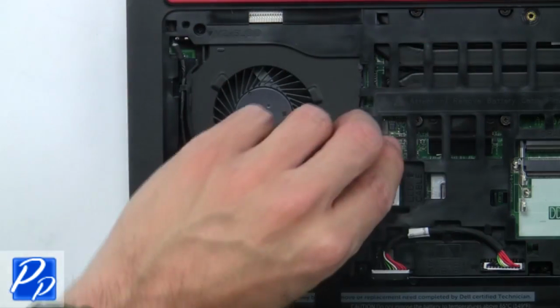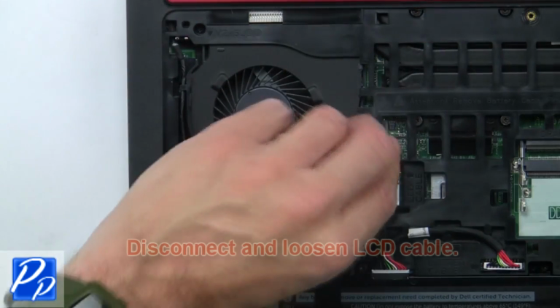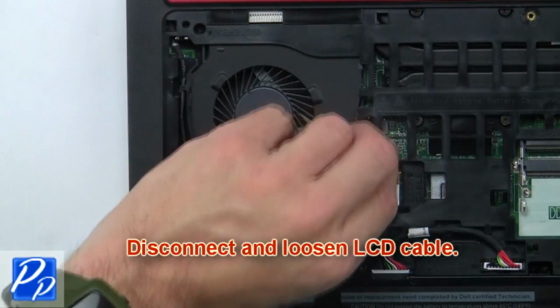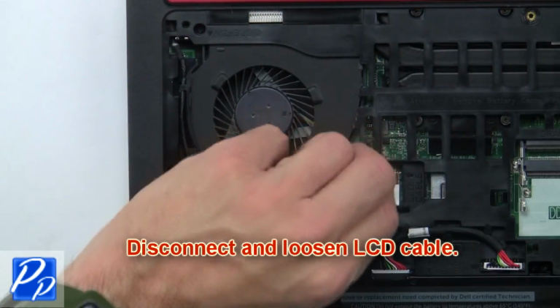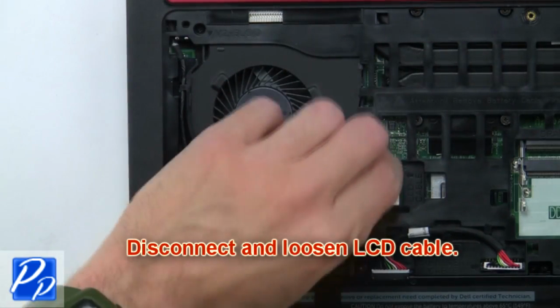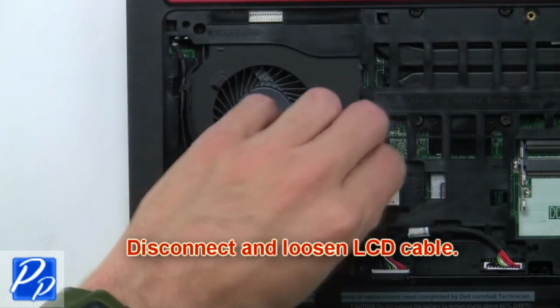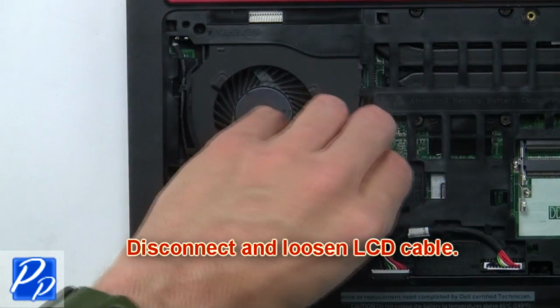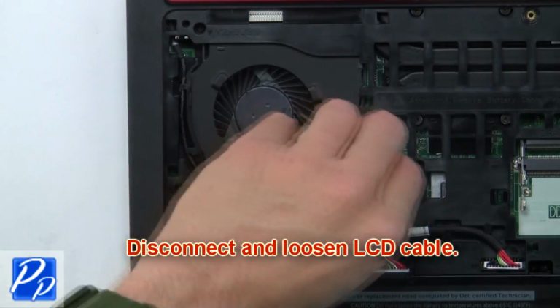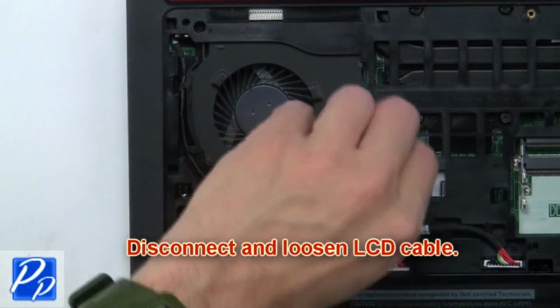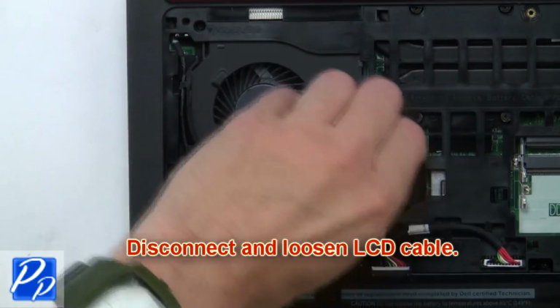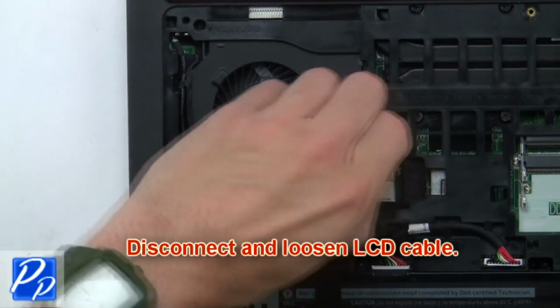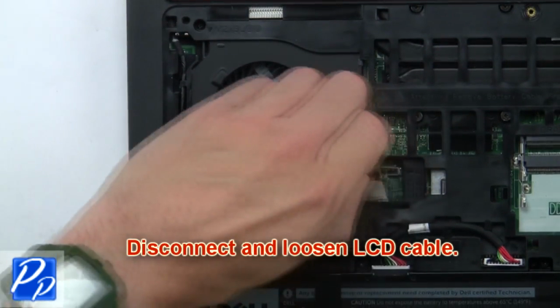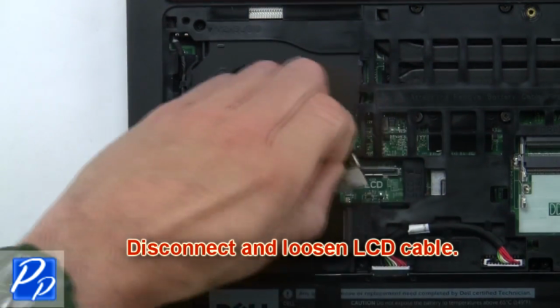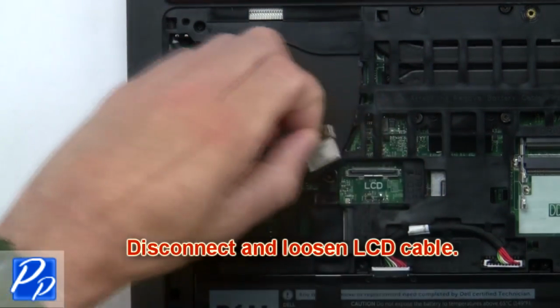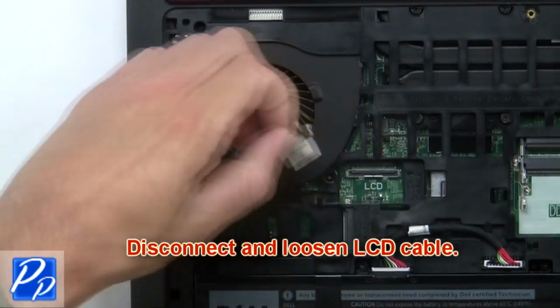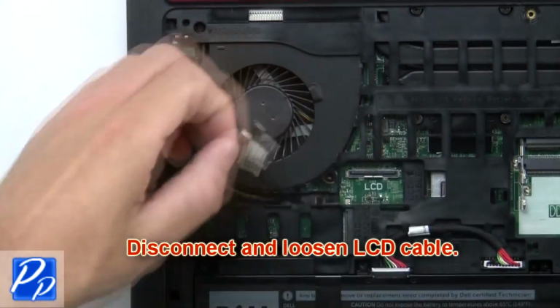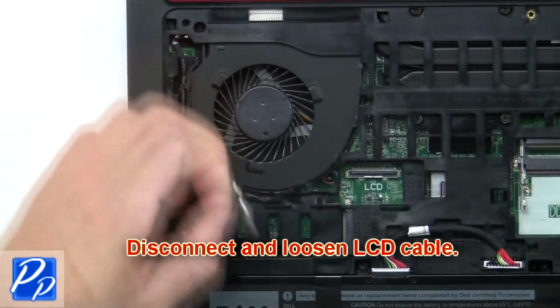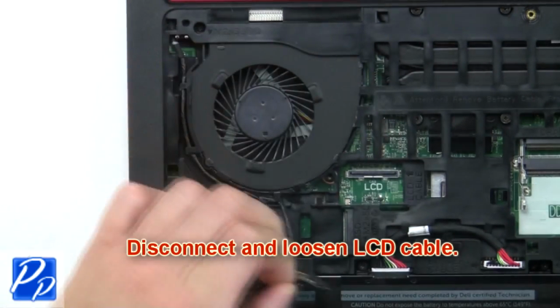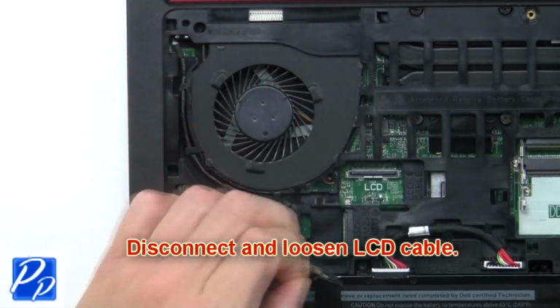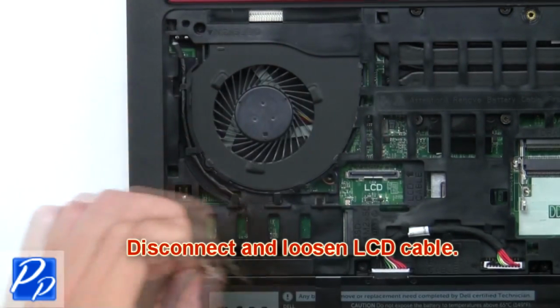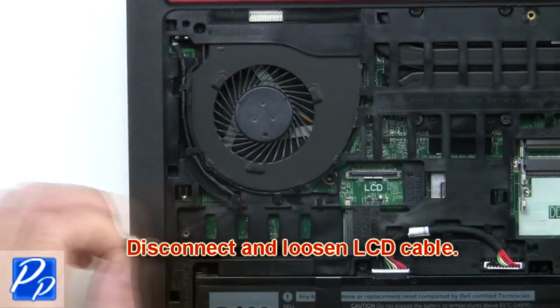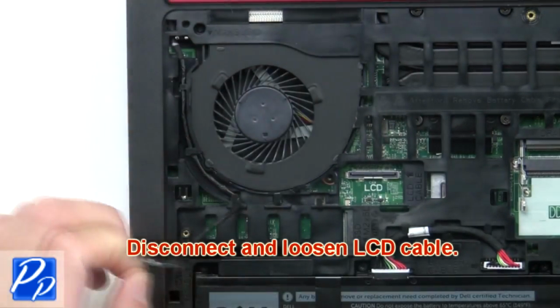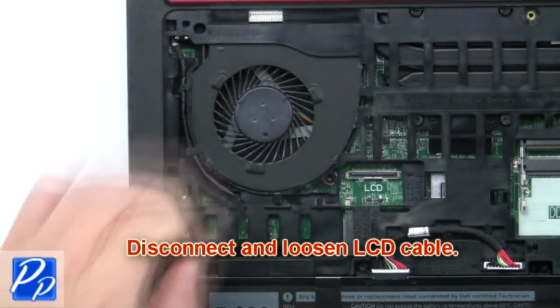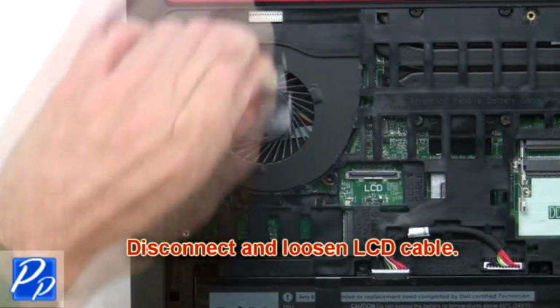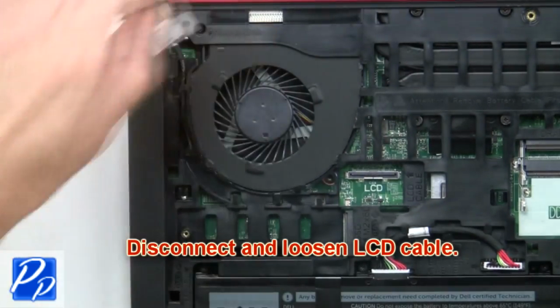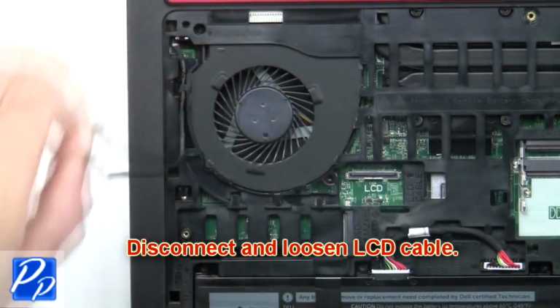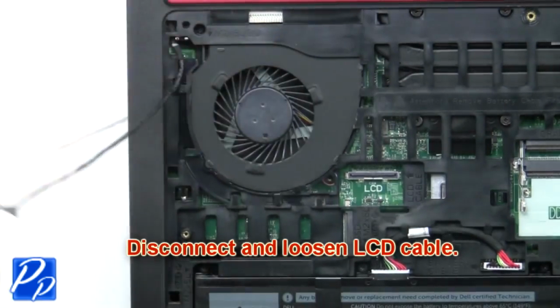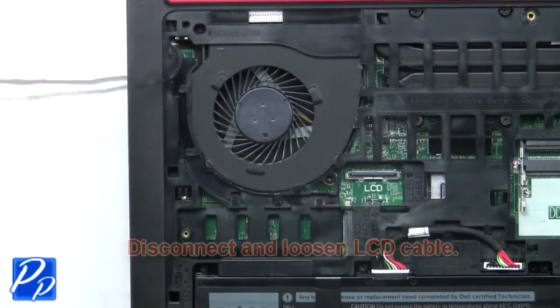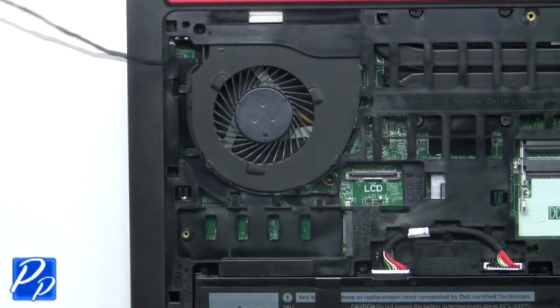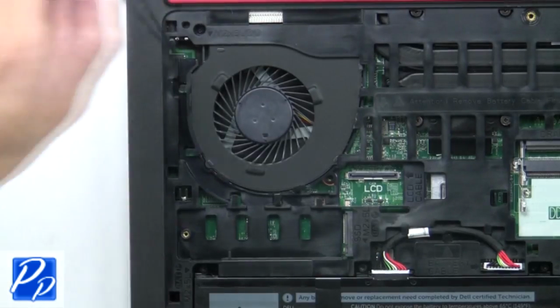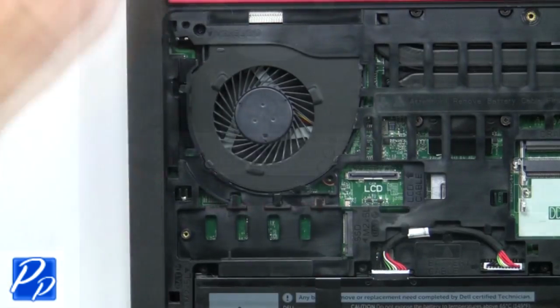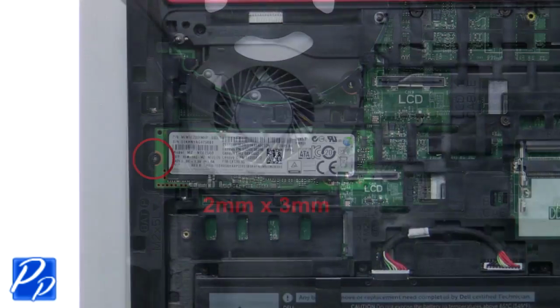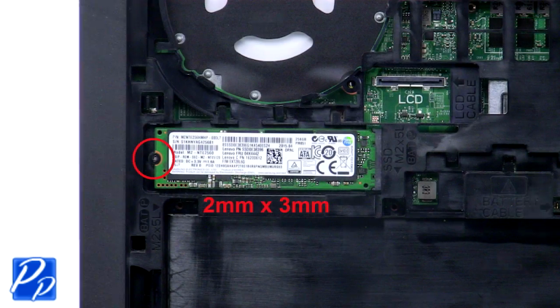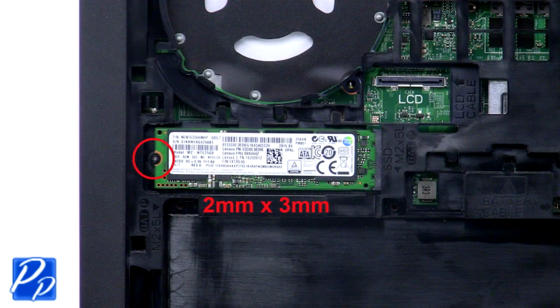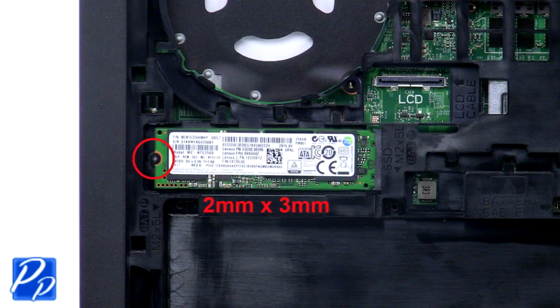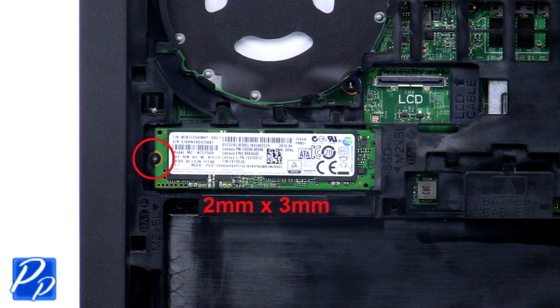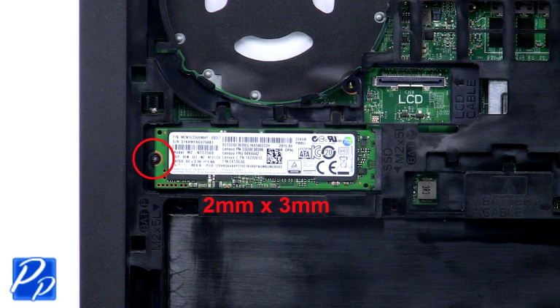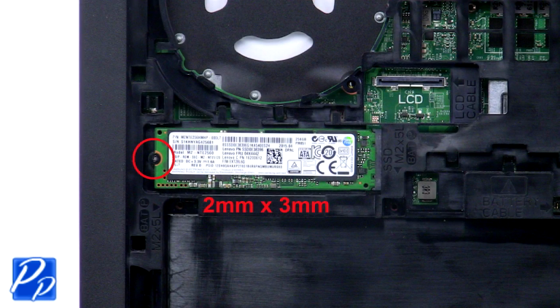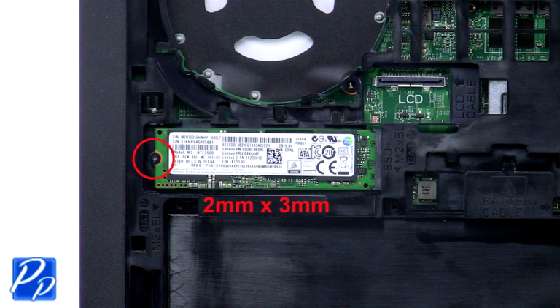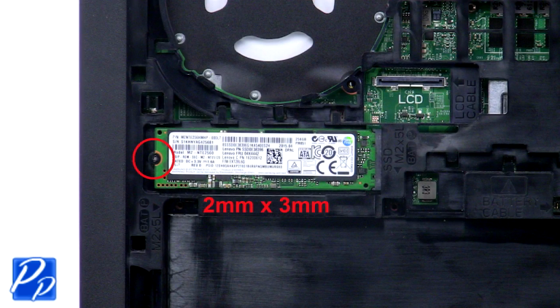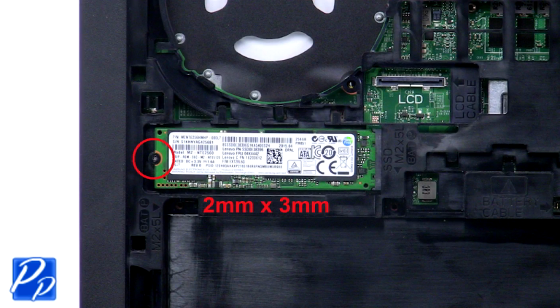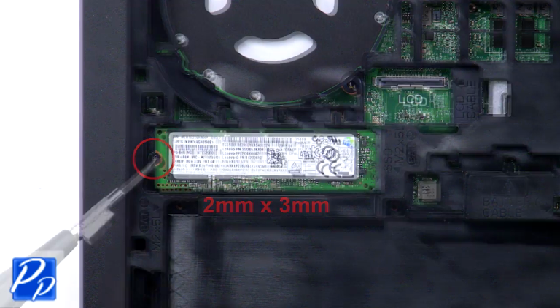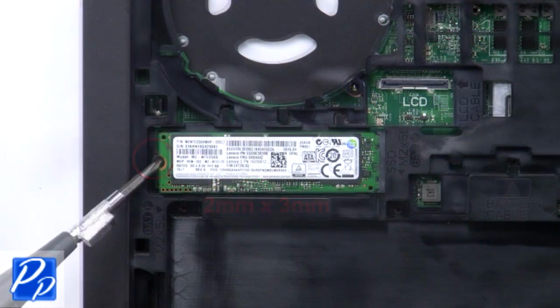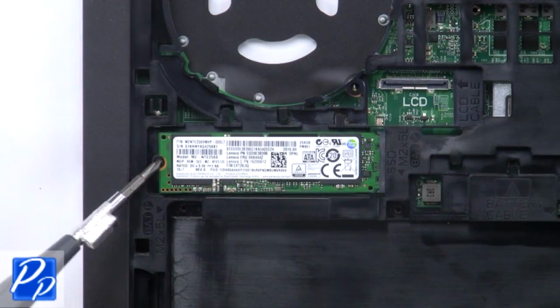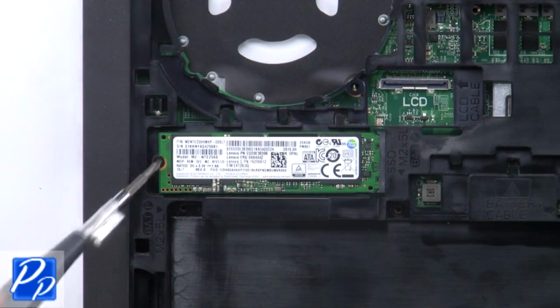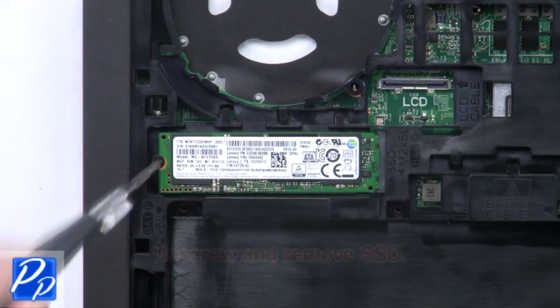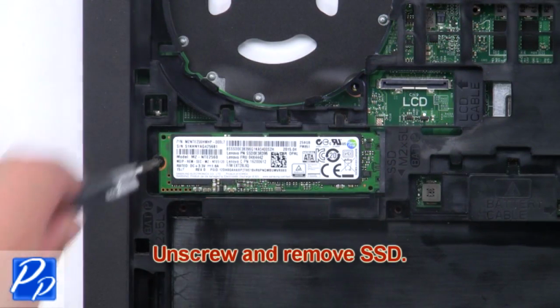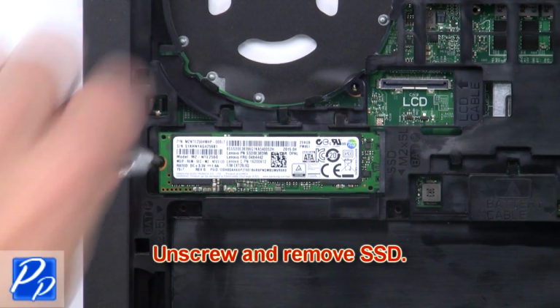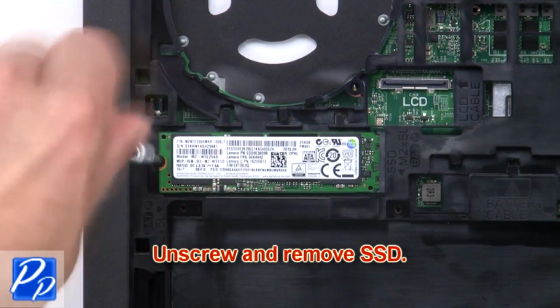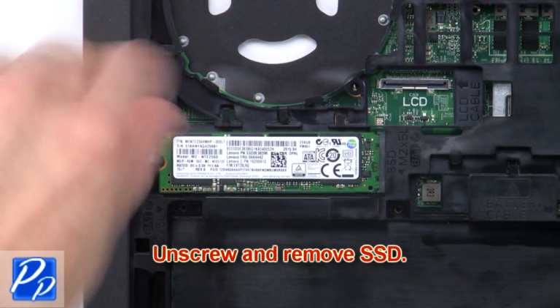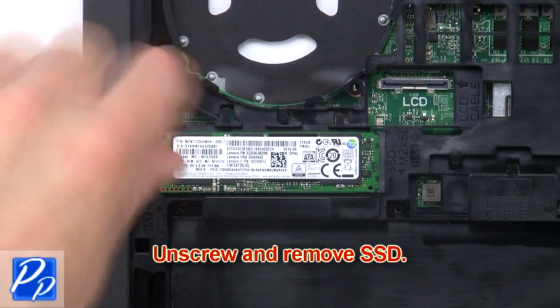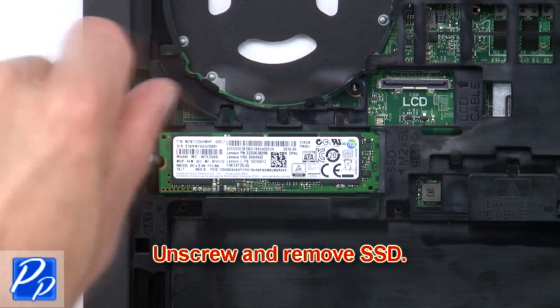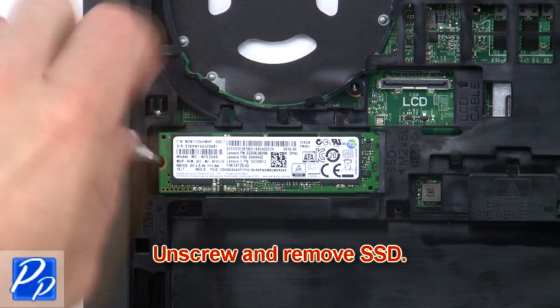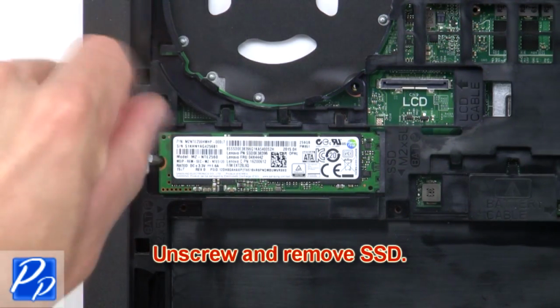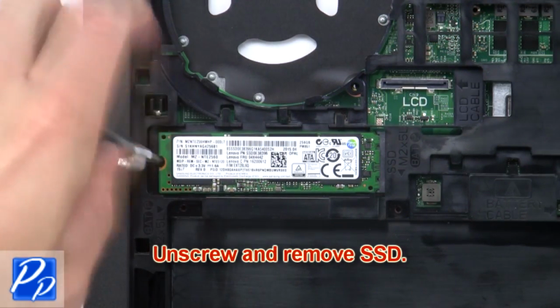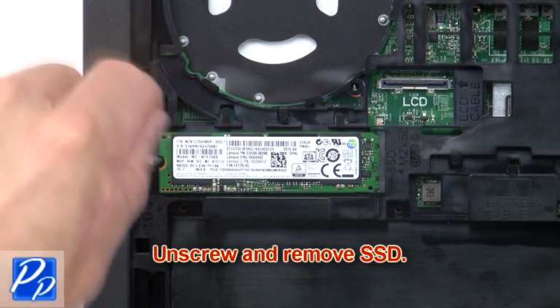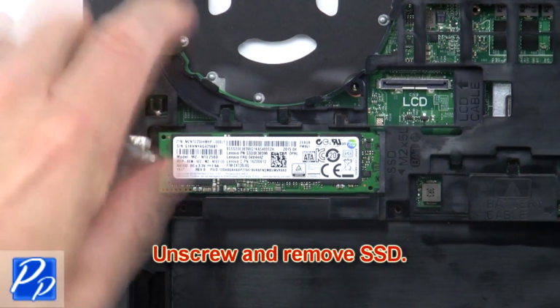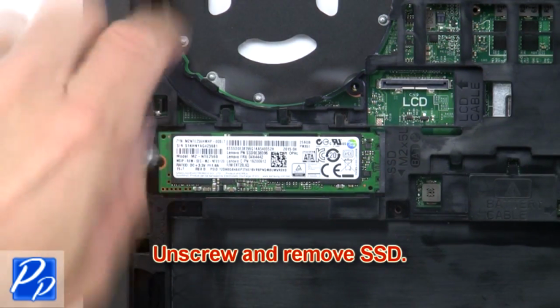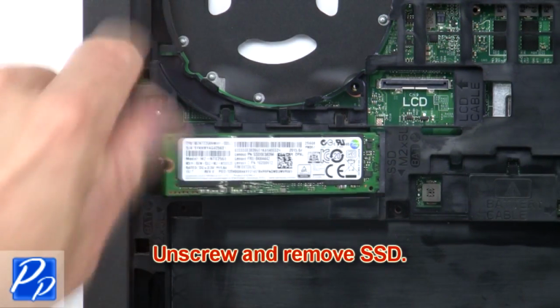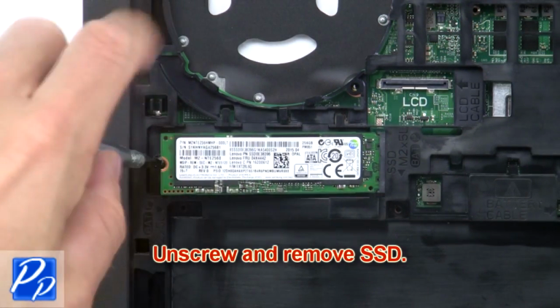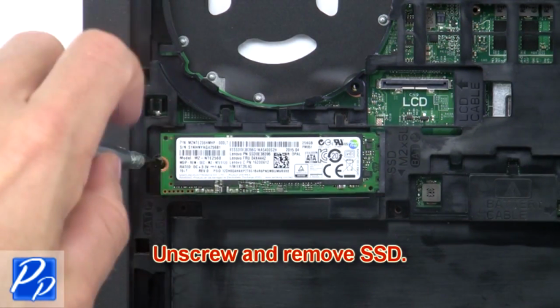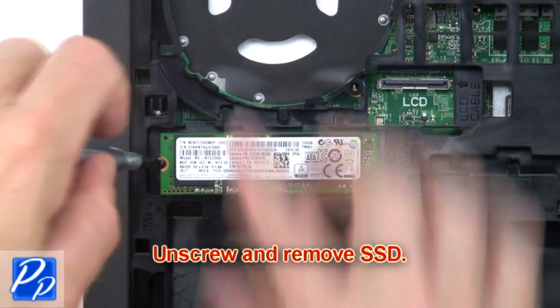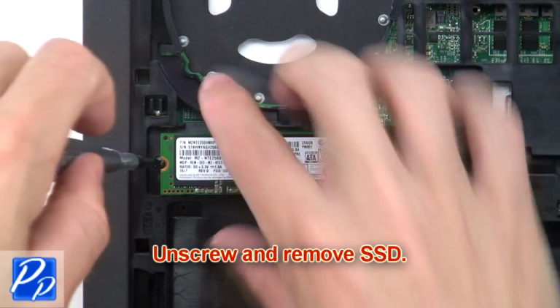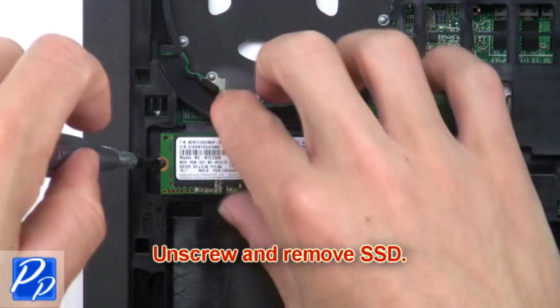Now disconnect and loosen the LCD cable. Now unscrew and remove the solid state drive.